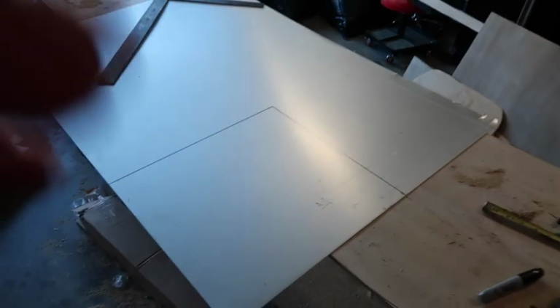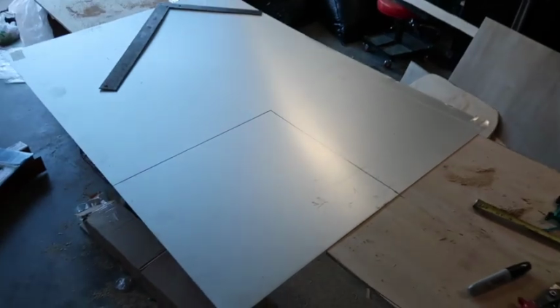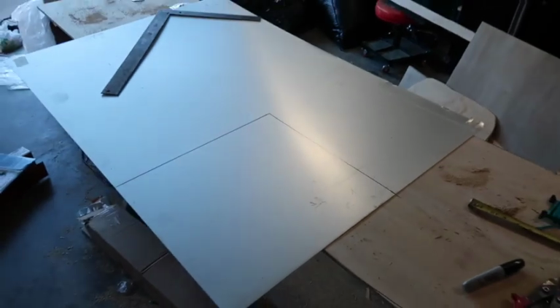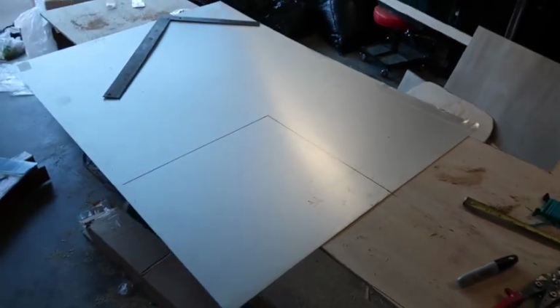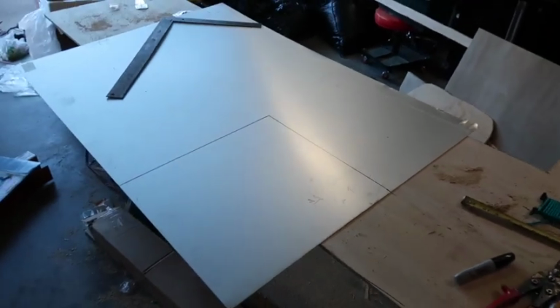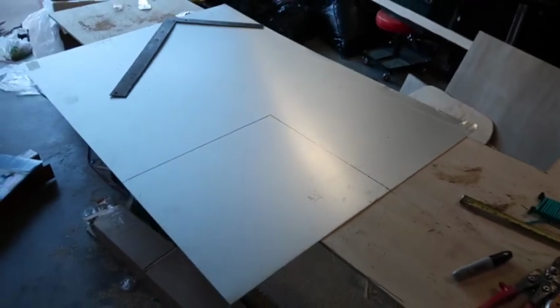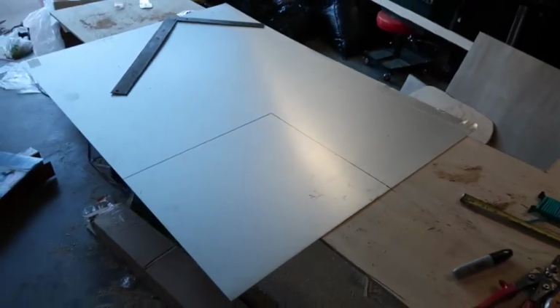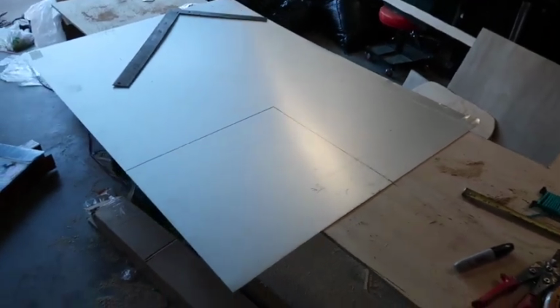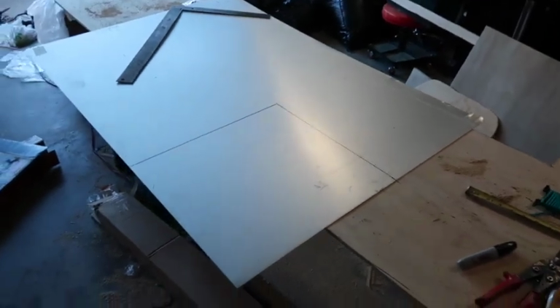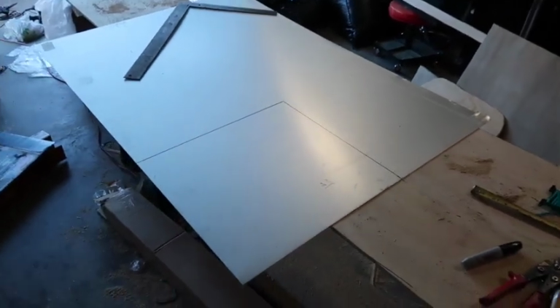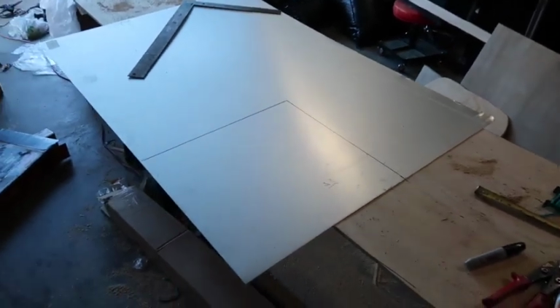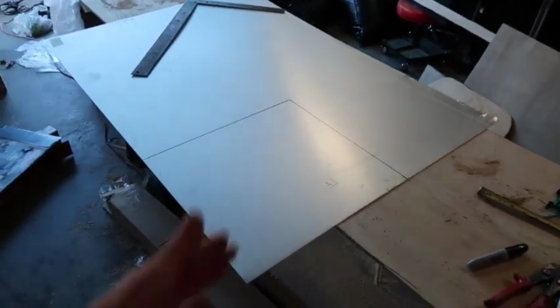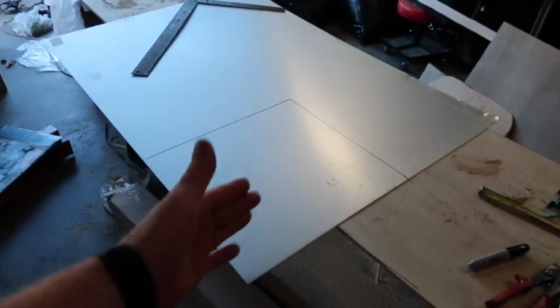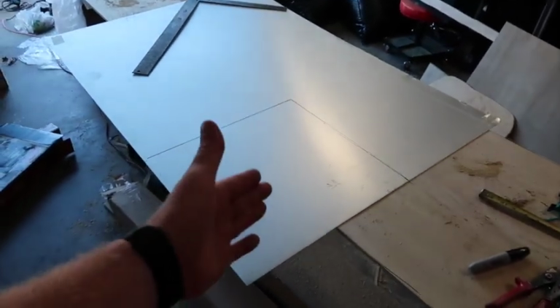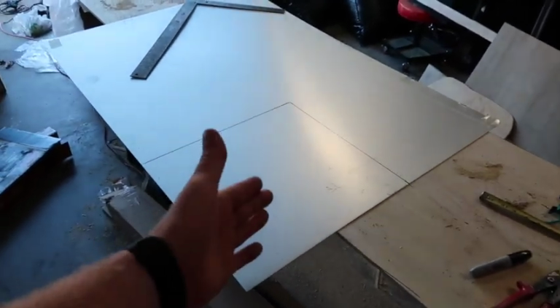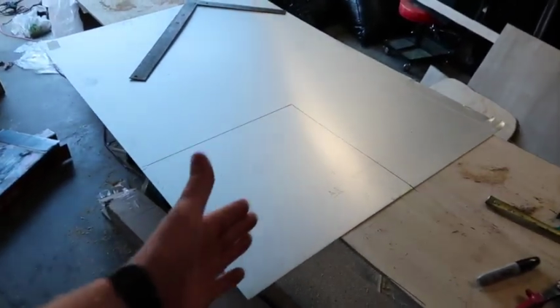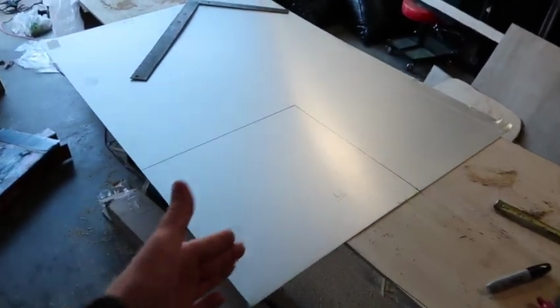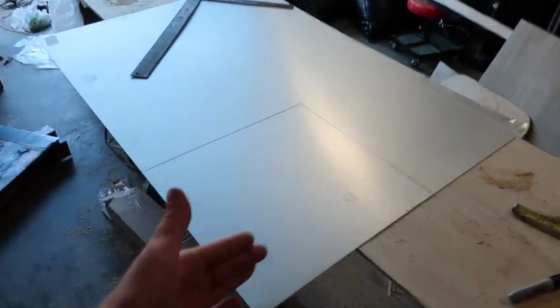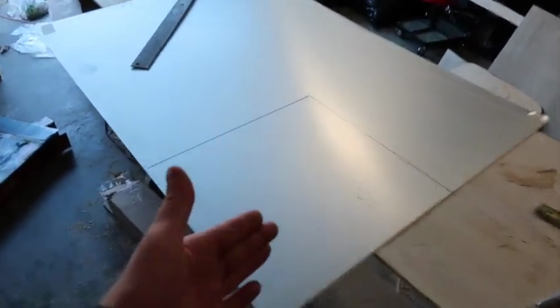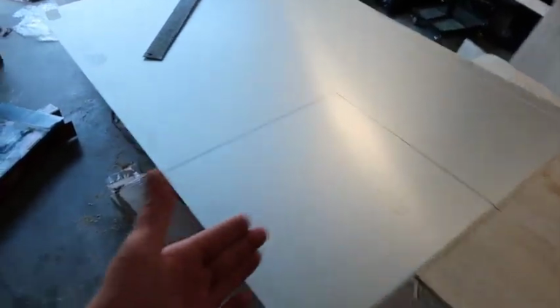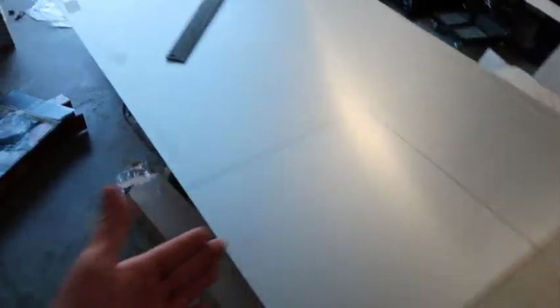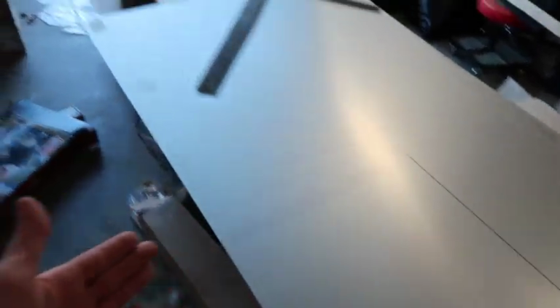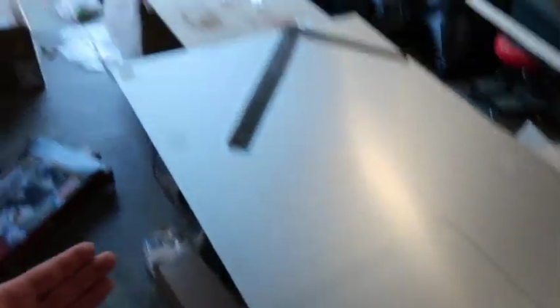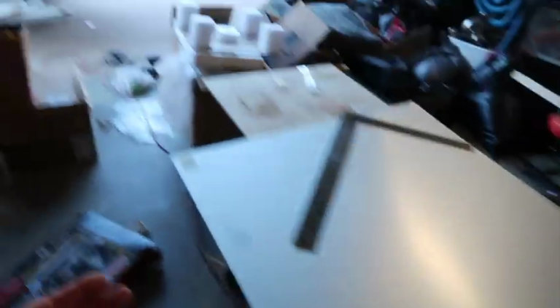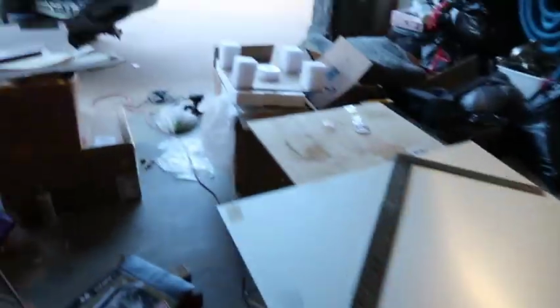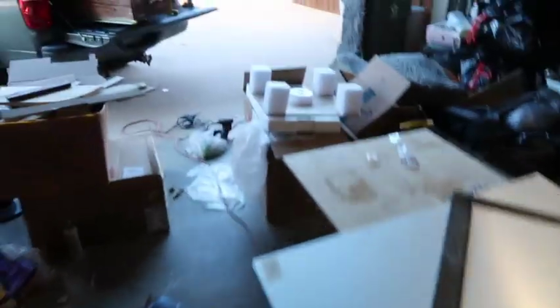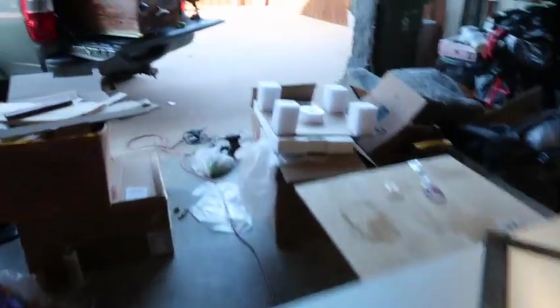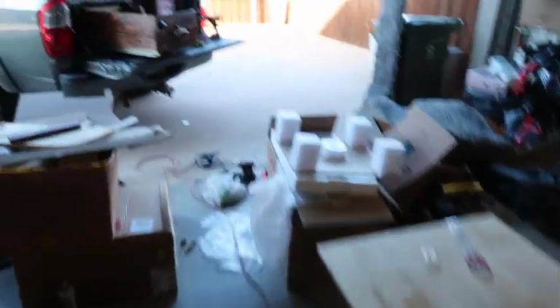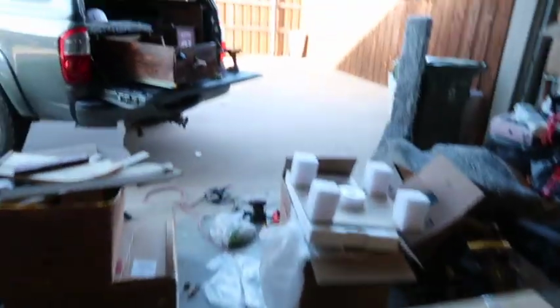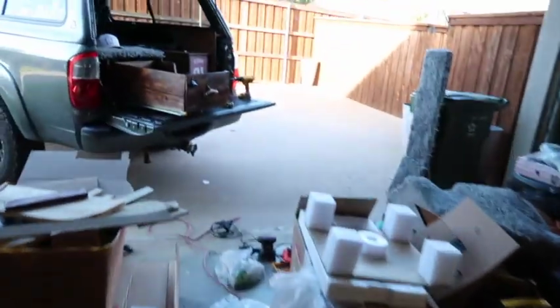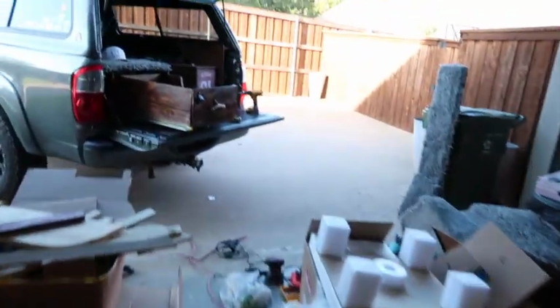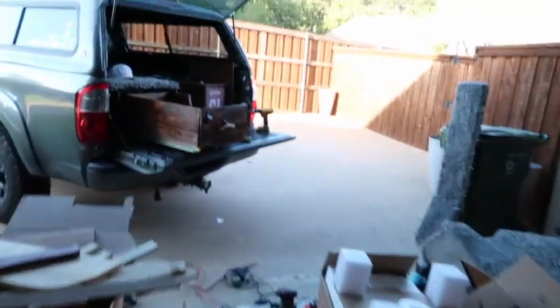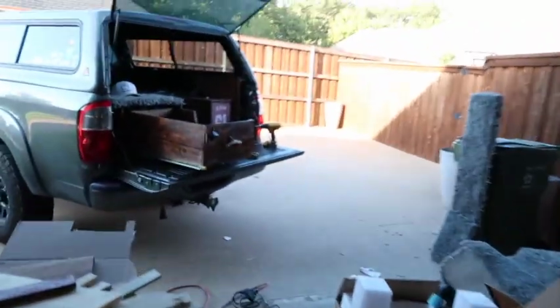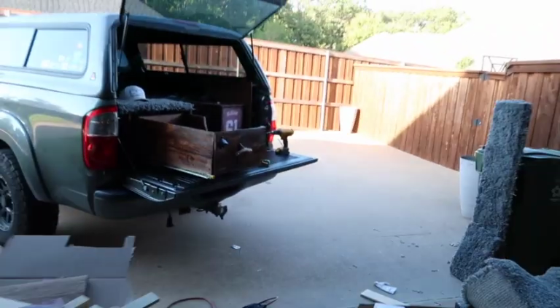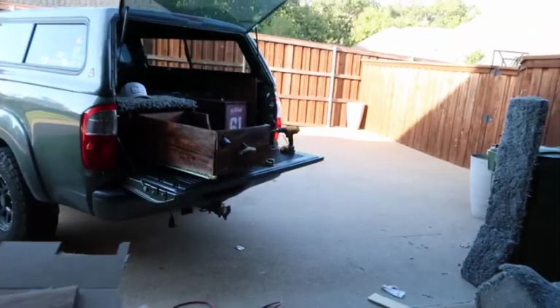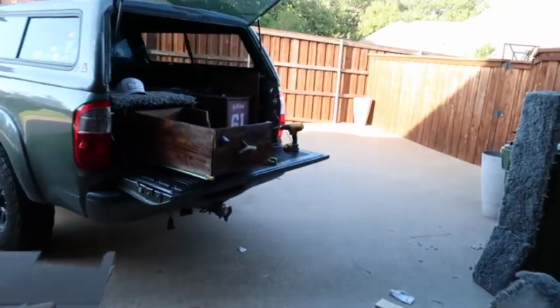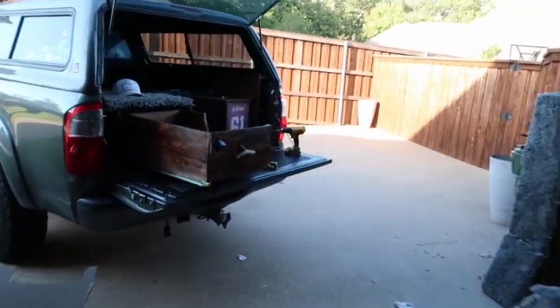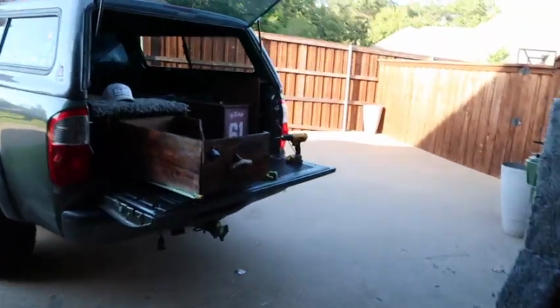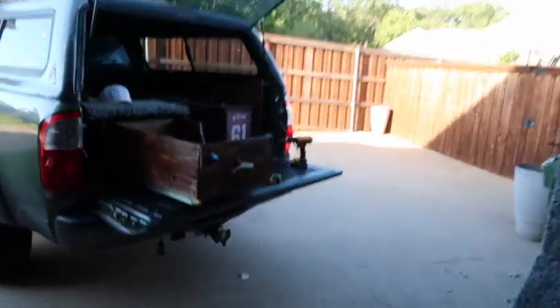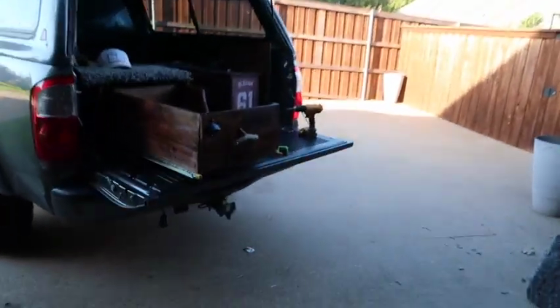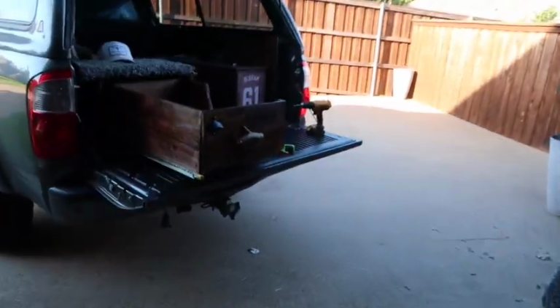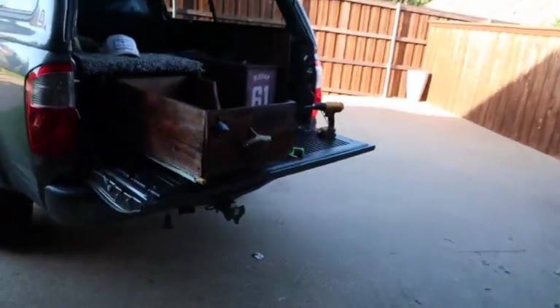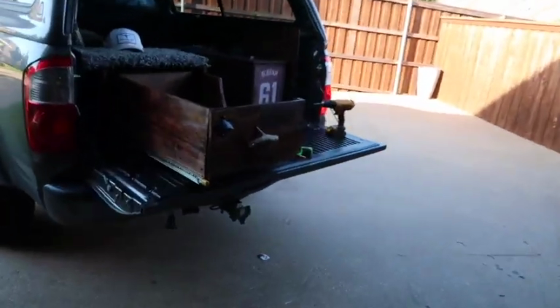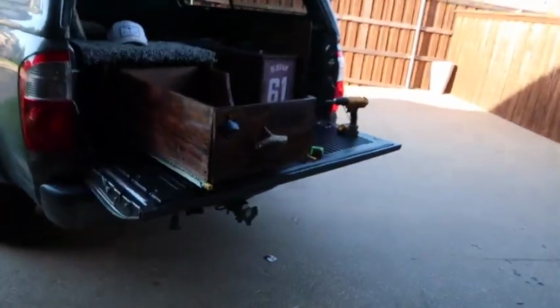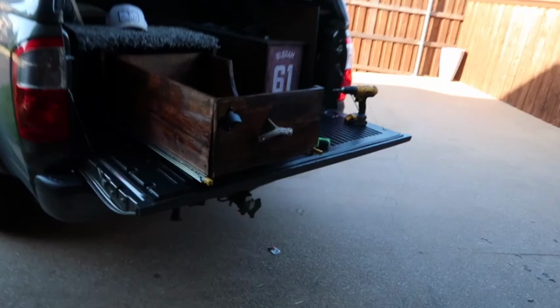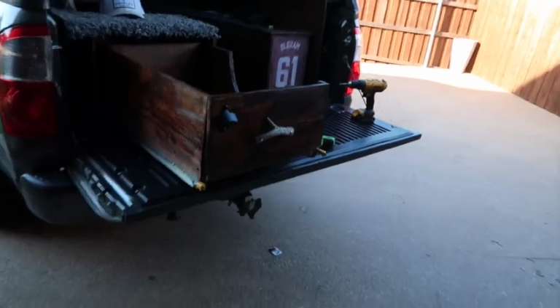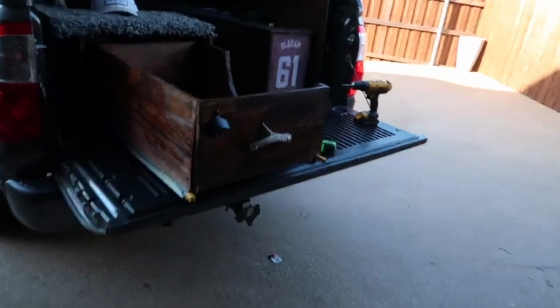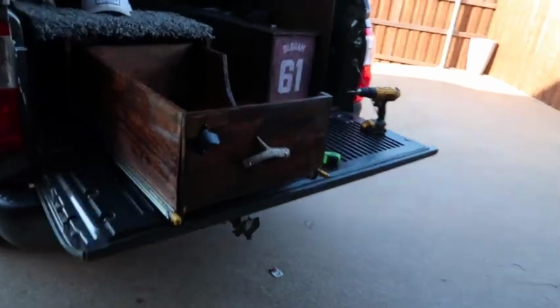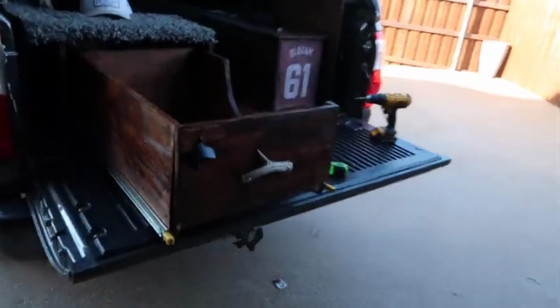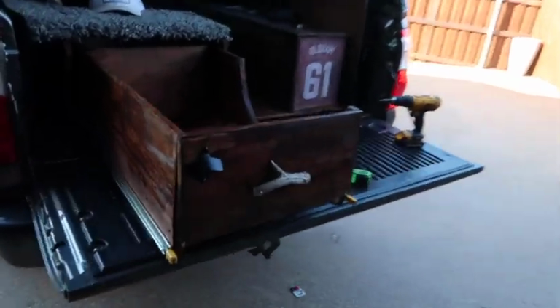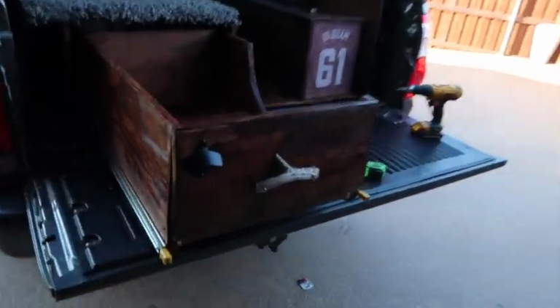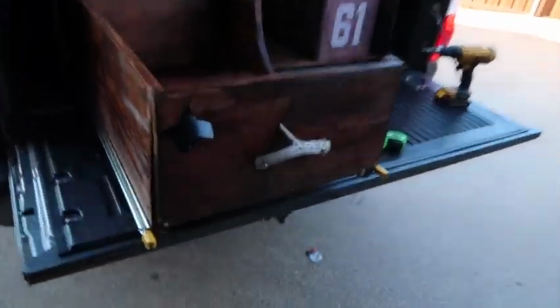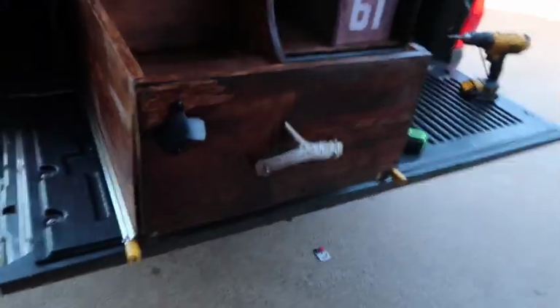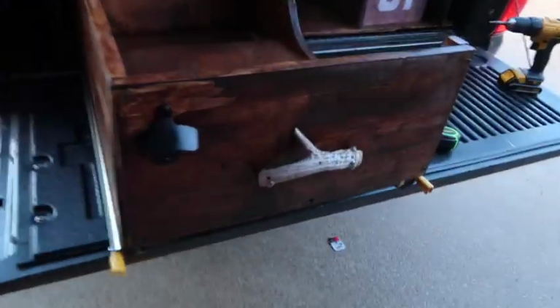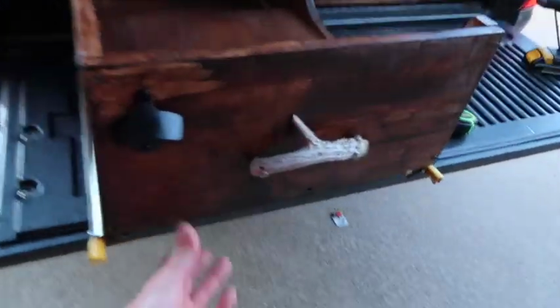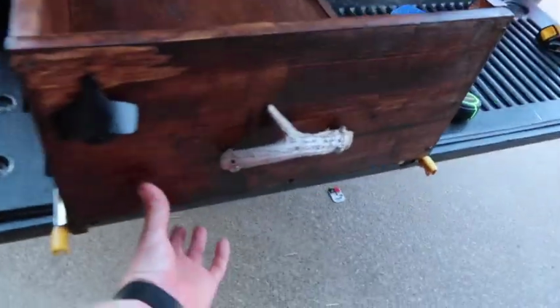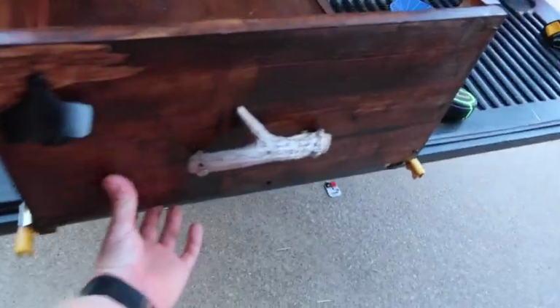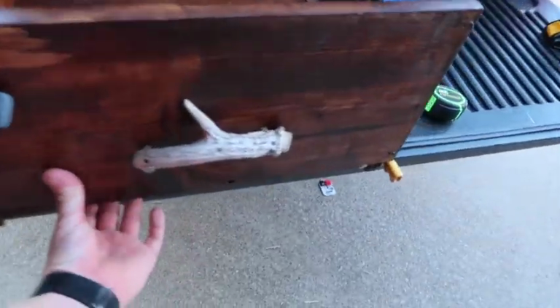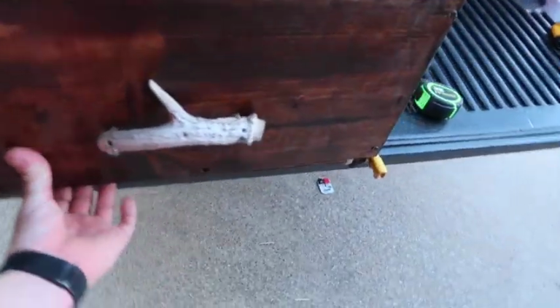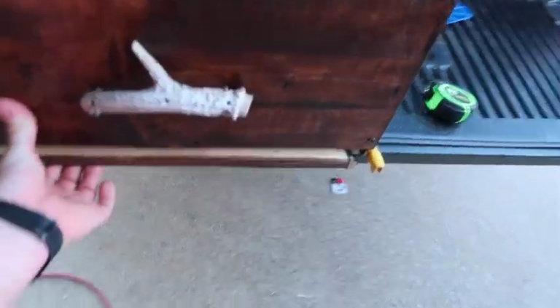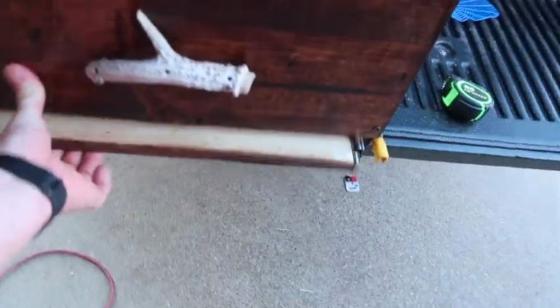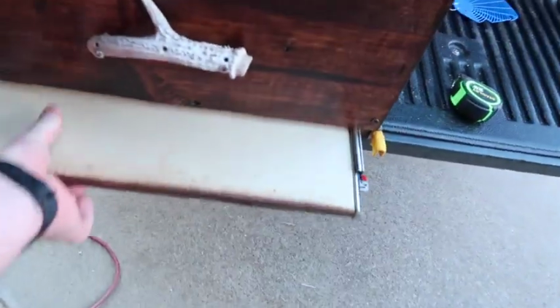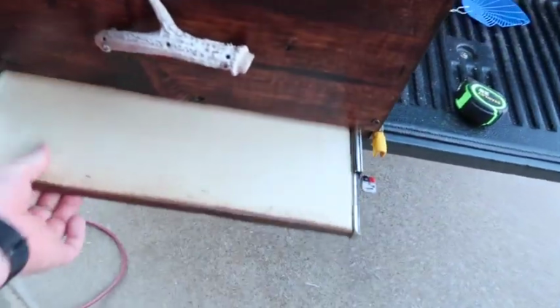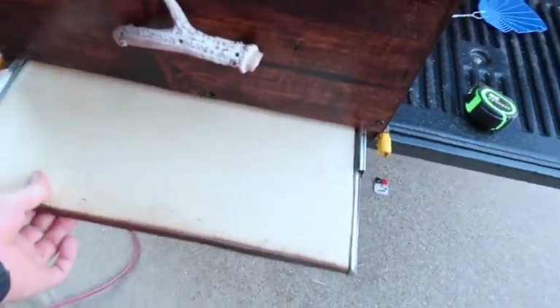Now I'm about to cut the sheet metal that will go on my cutting board.